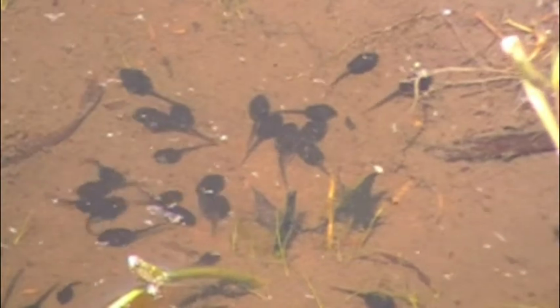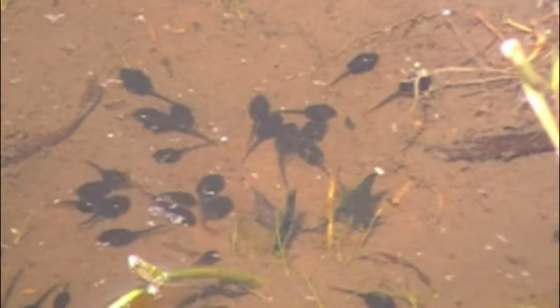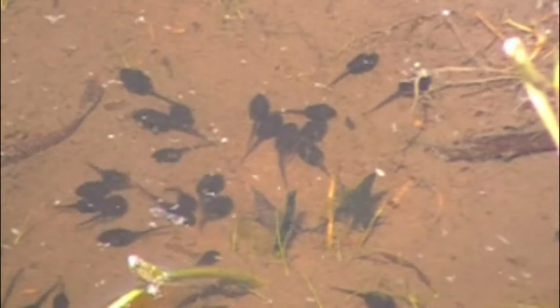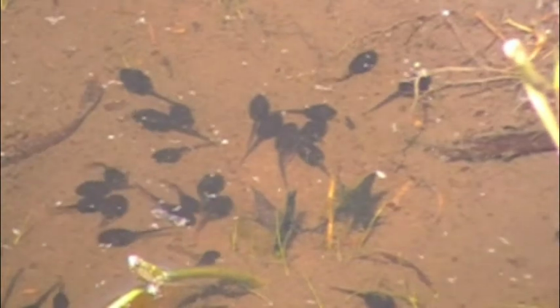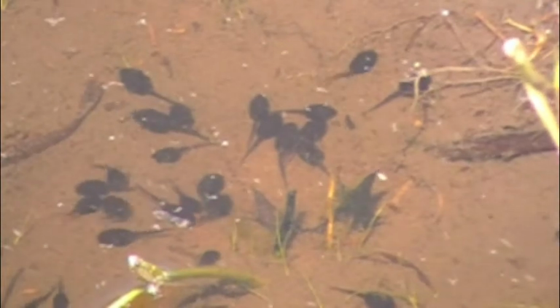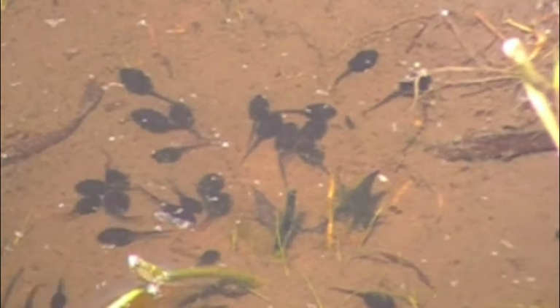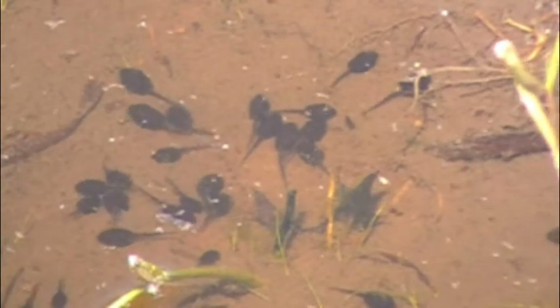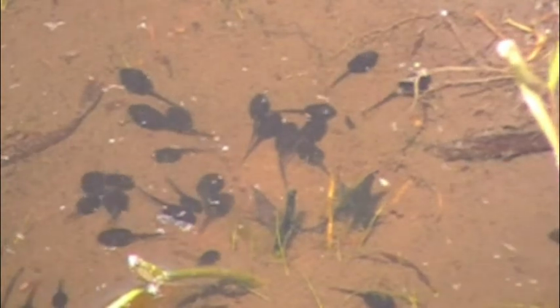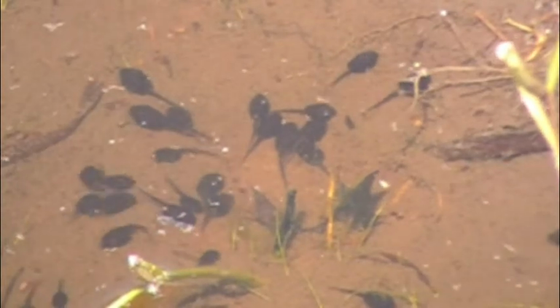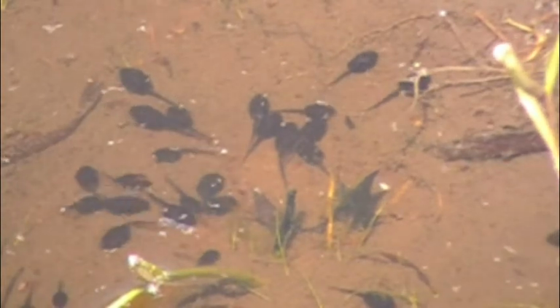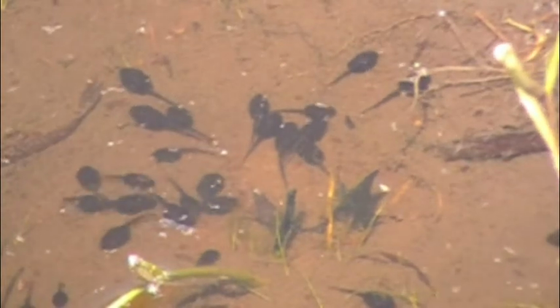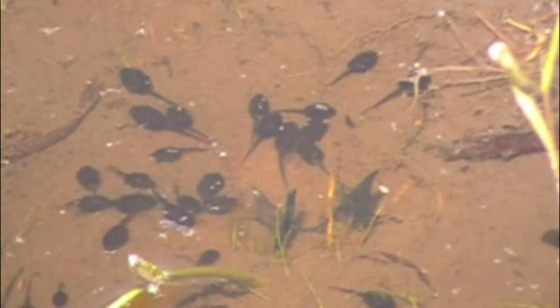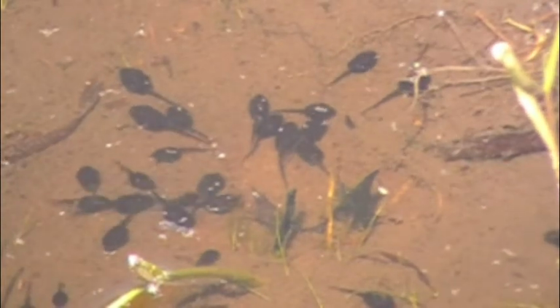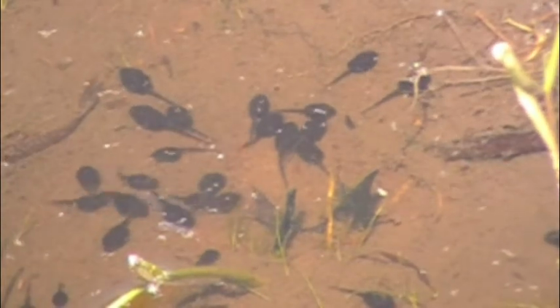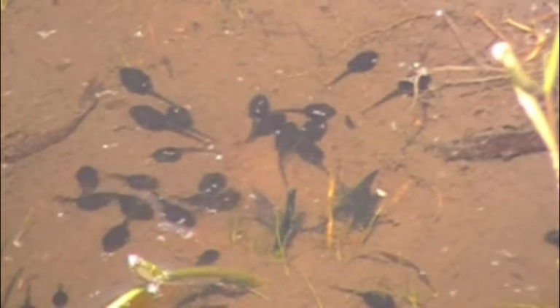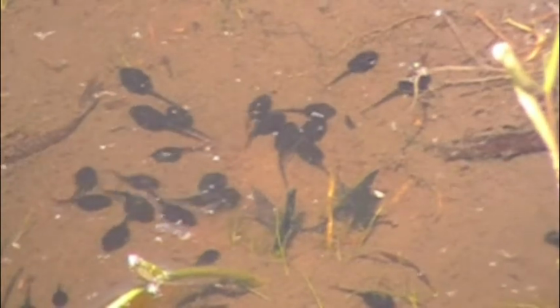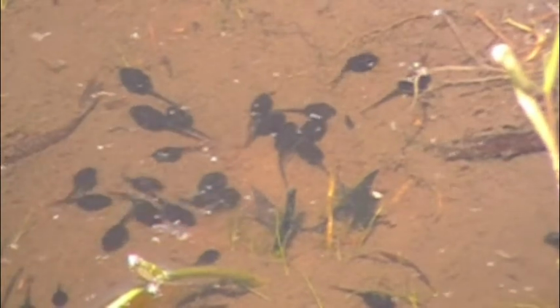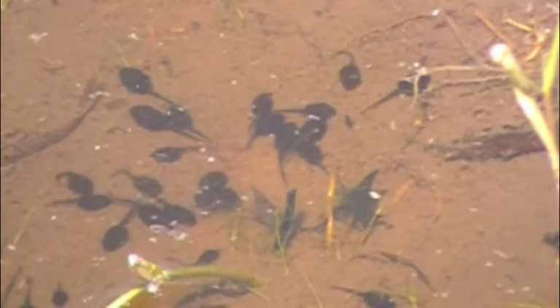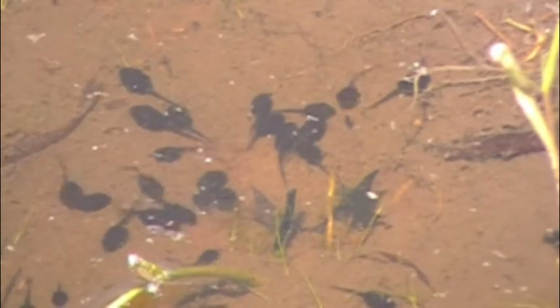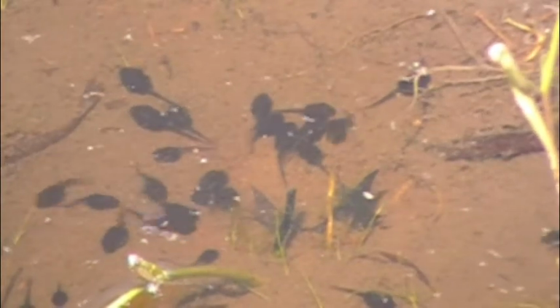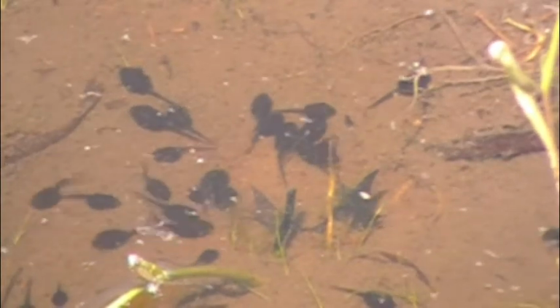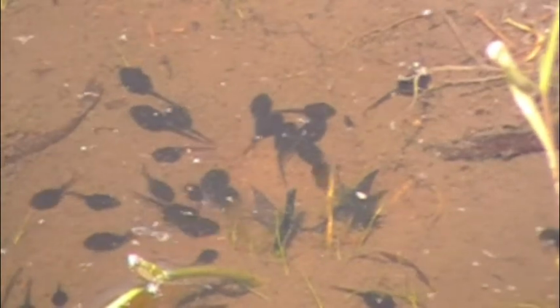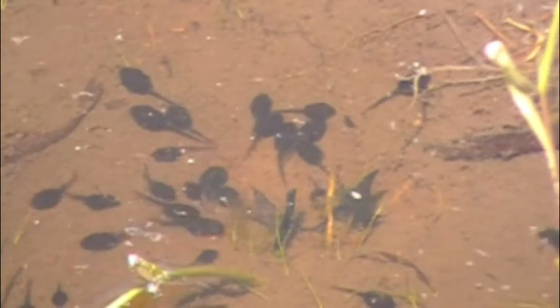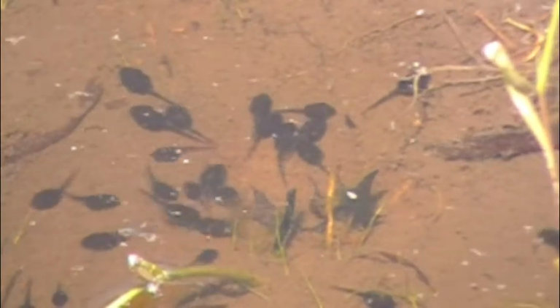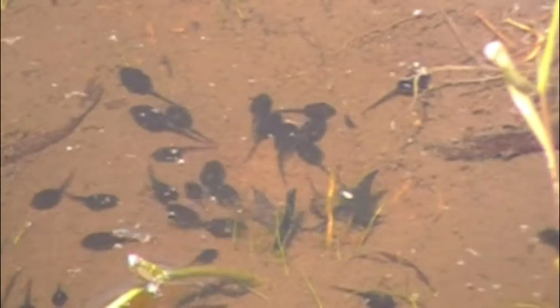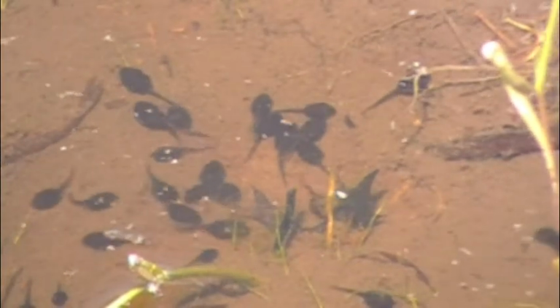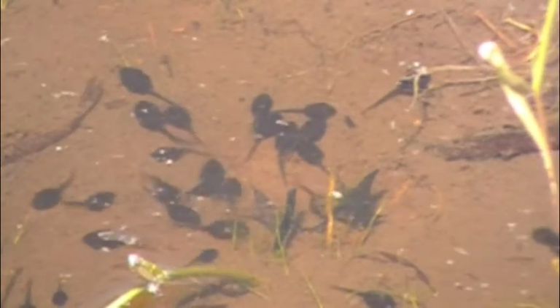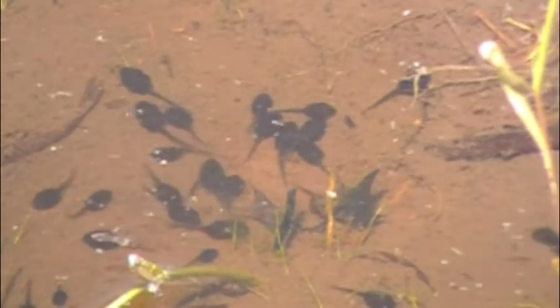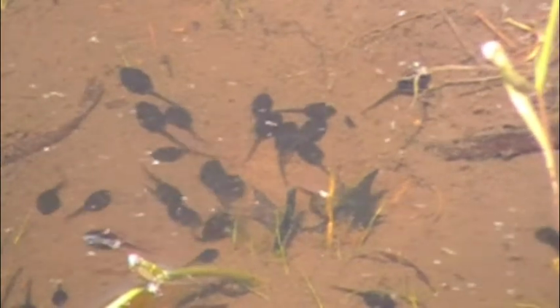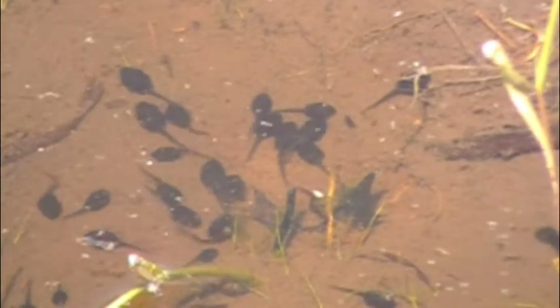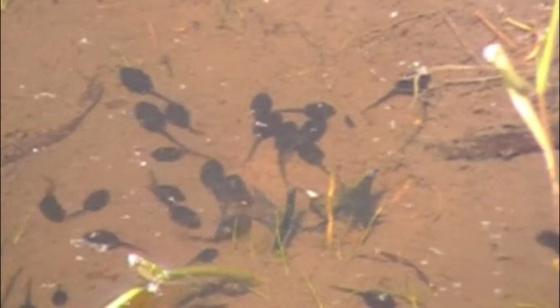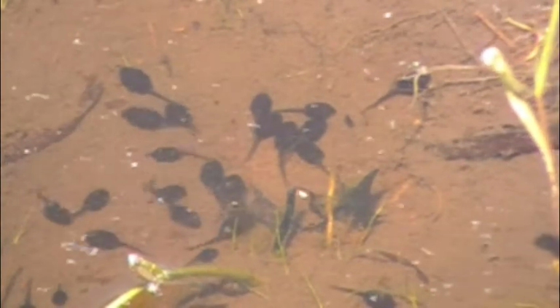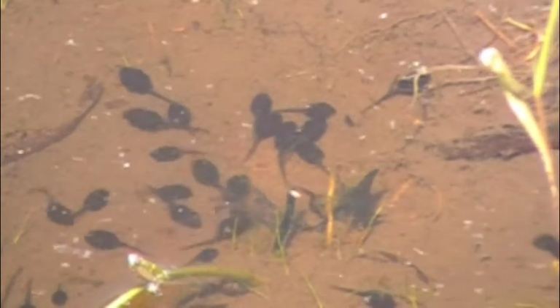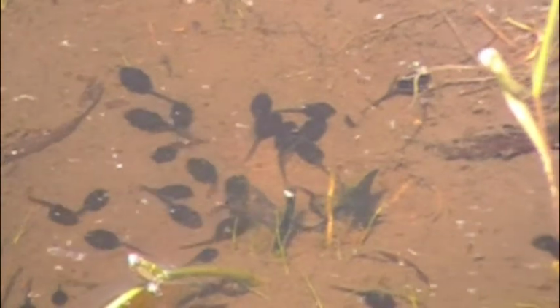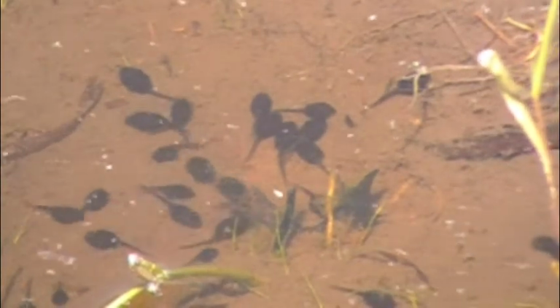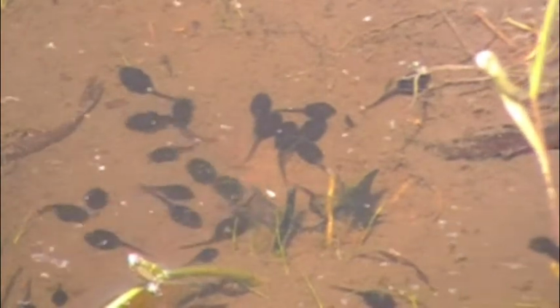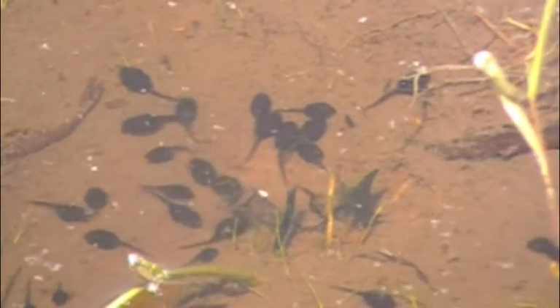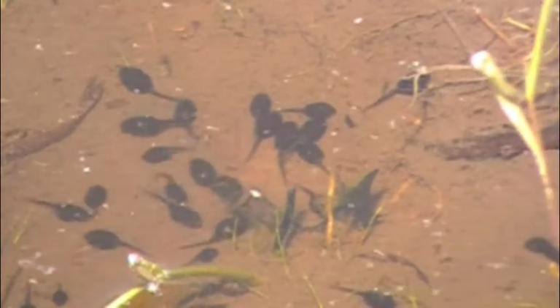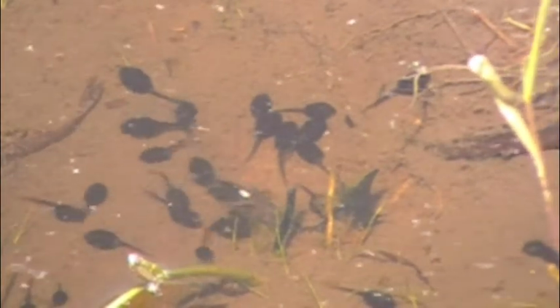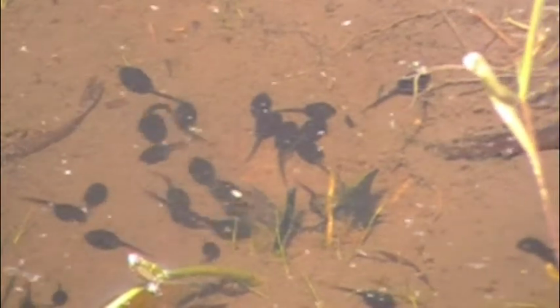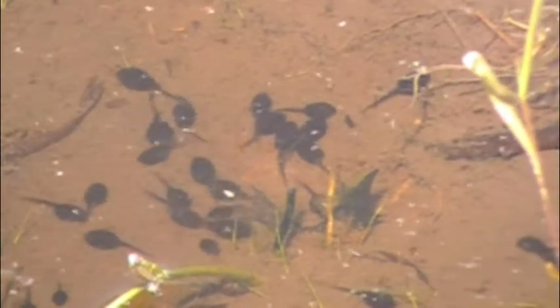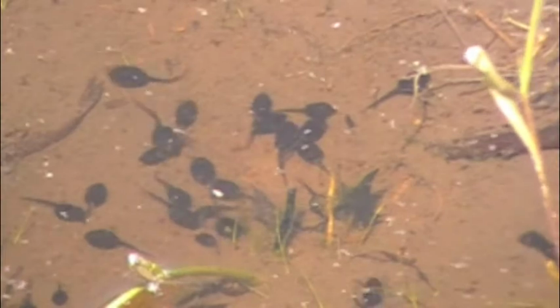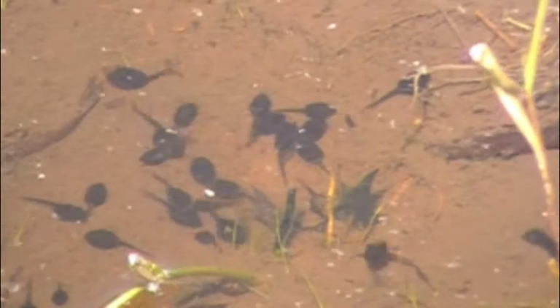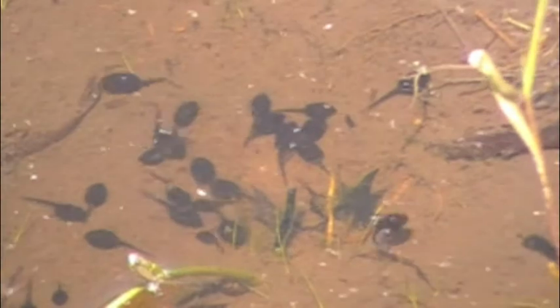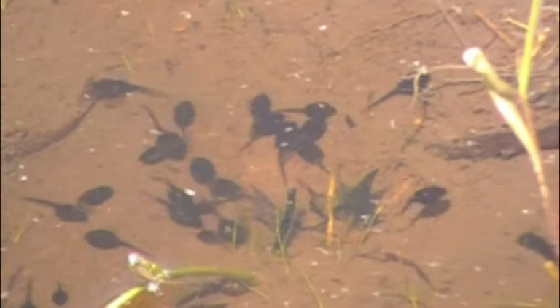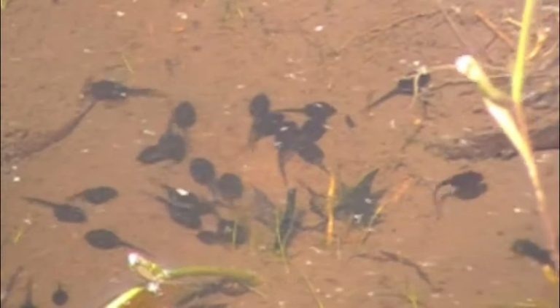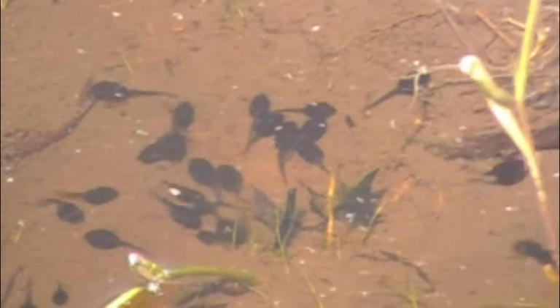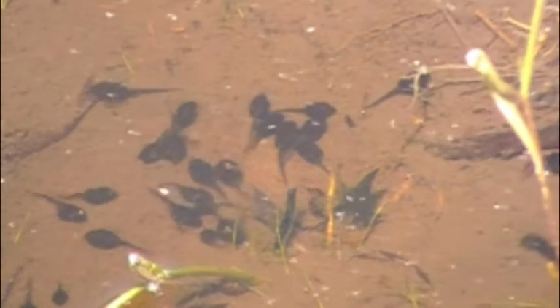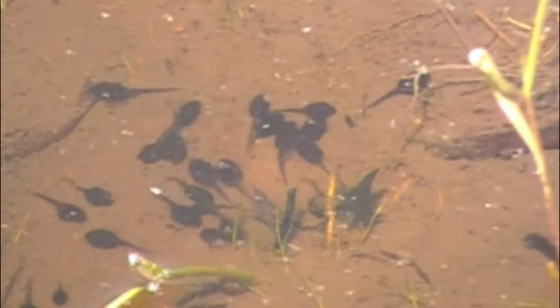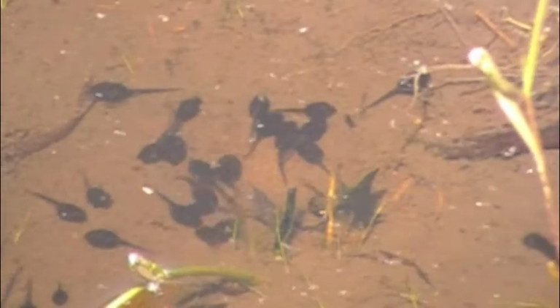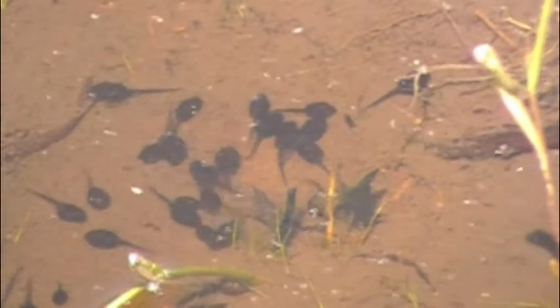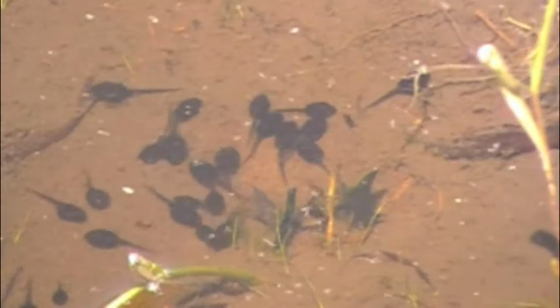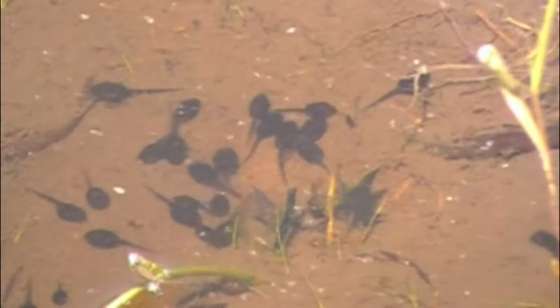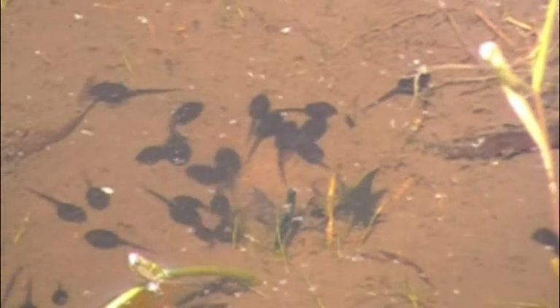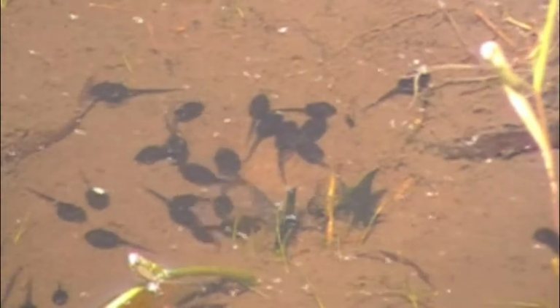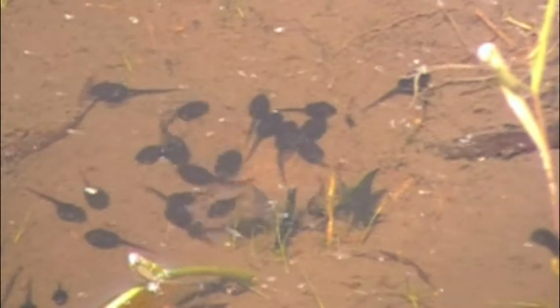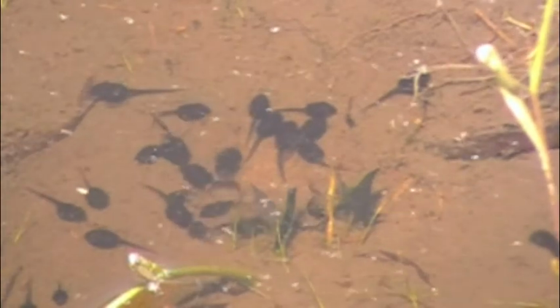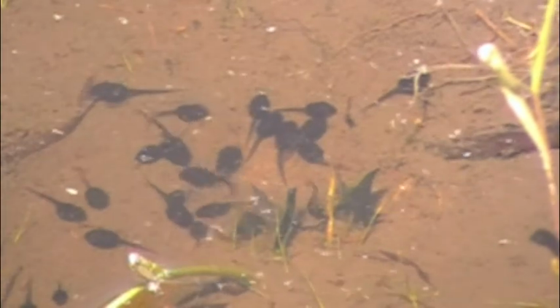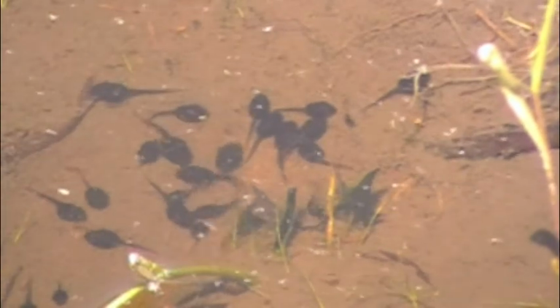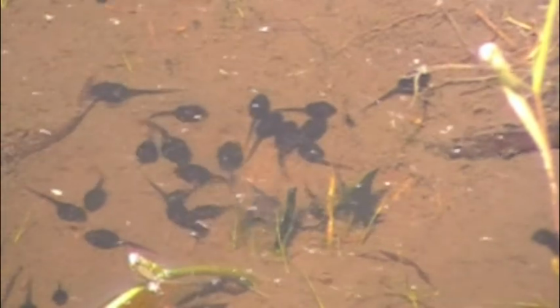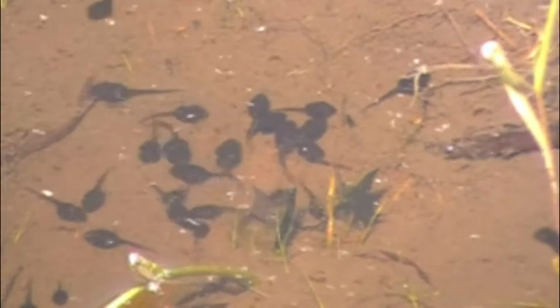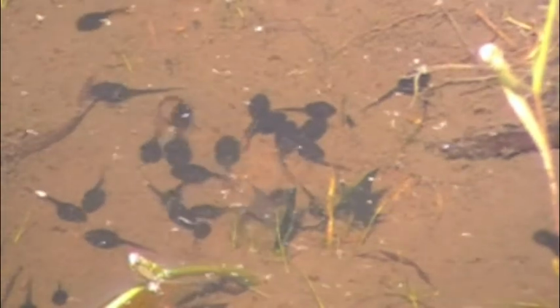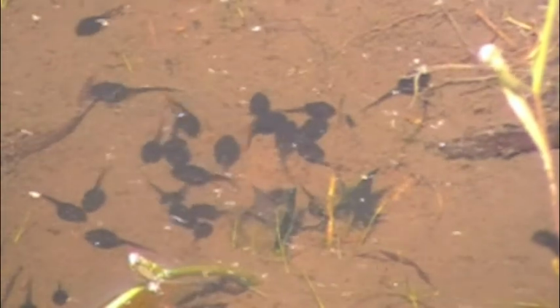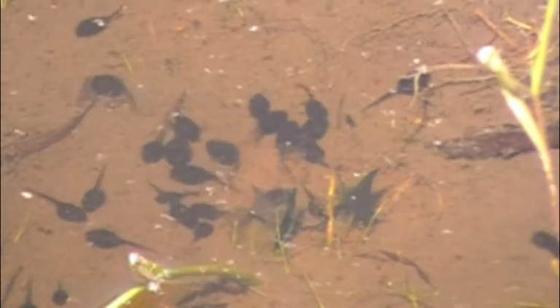These scenes are pretty typical. The tadpoles swim, bang into each other, and shake a lot.